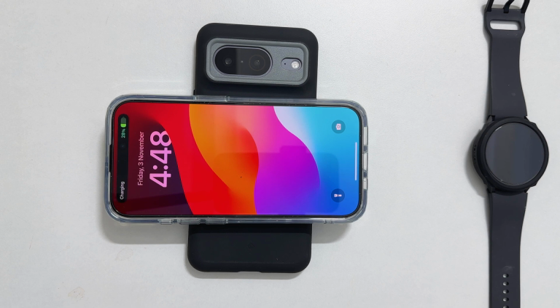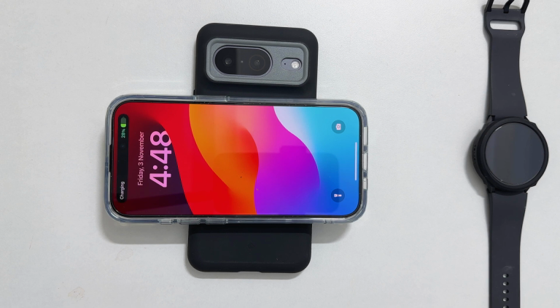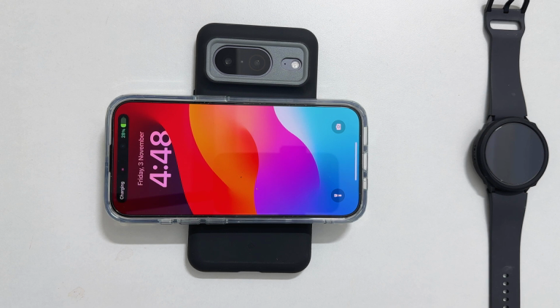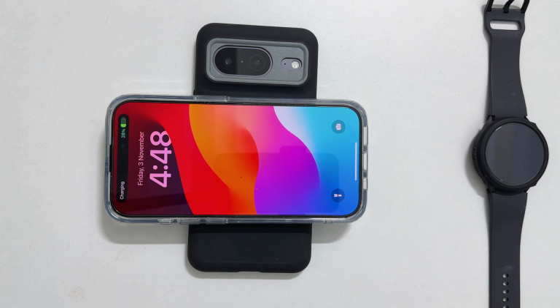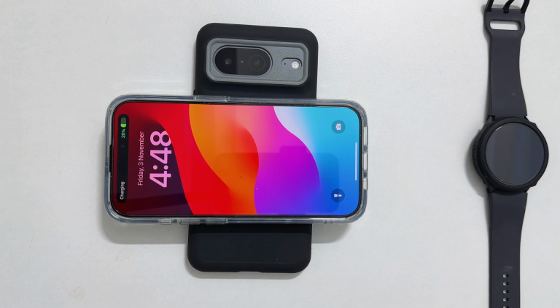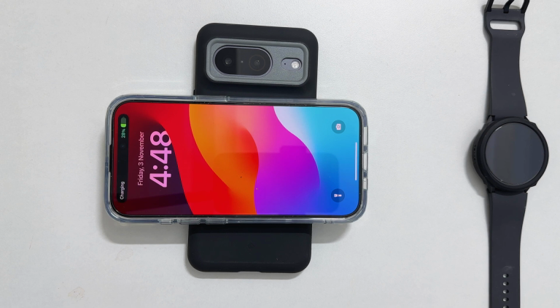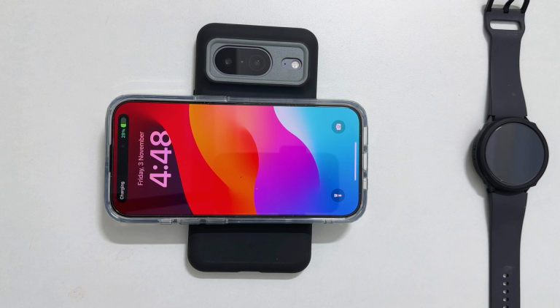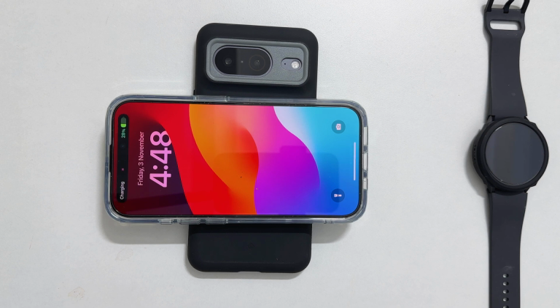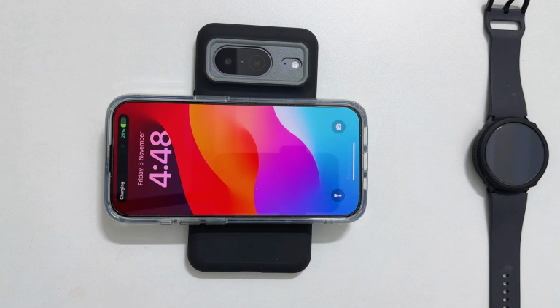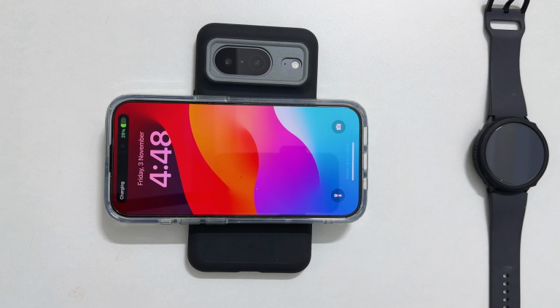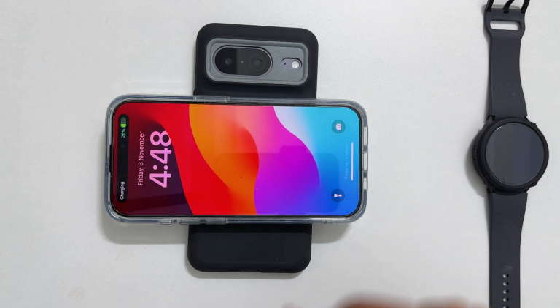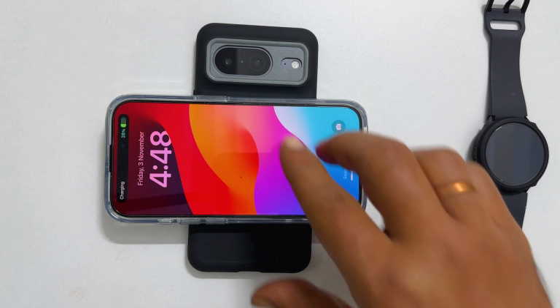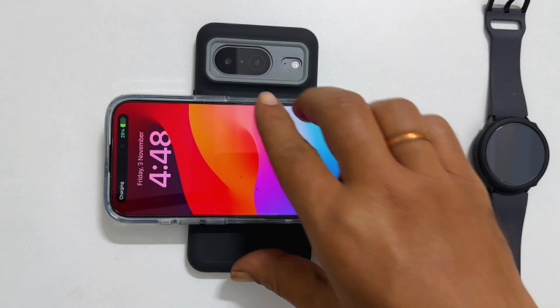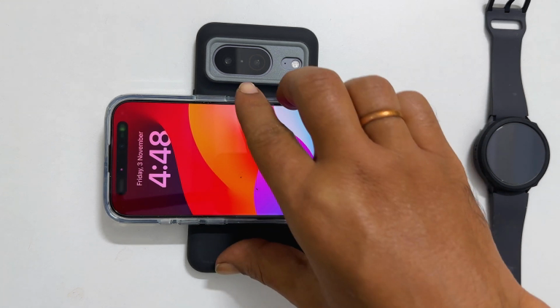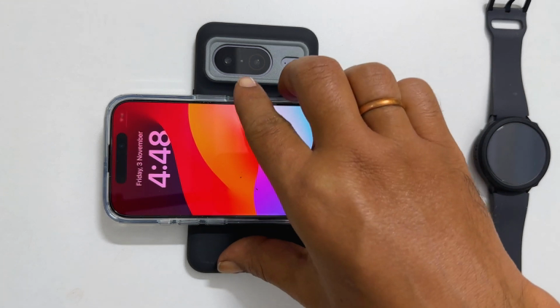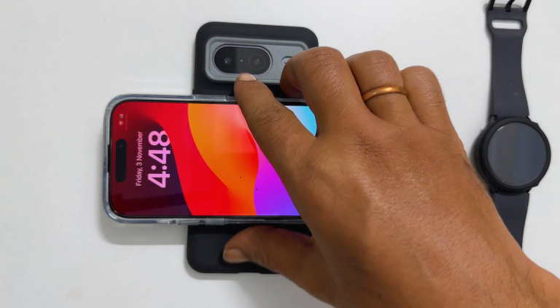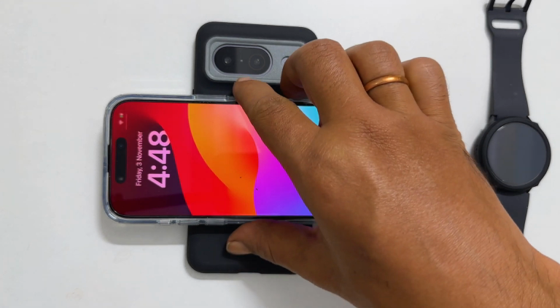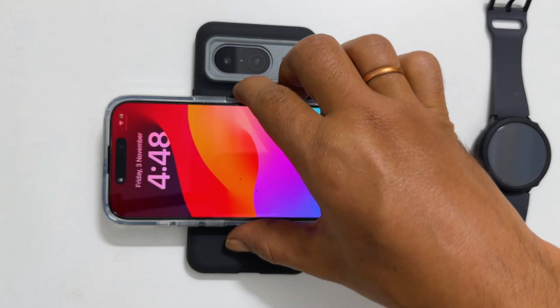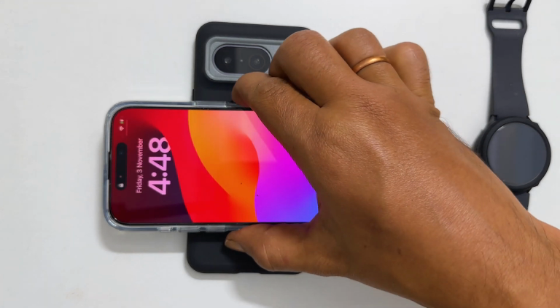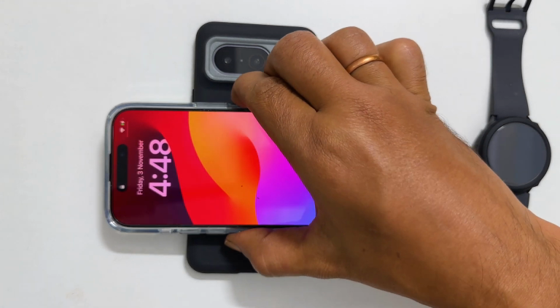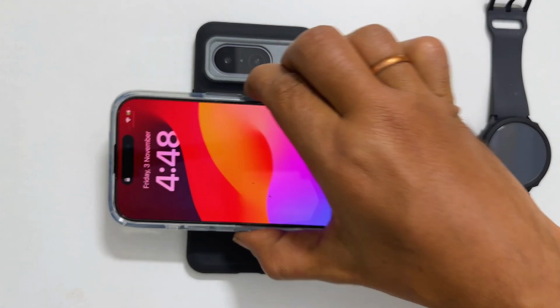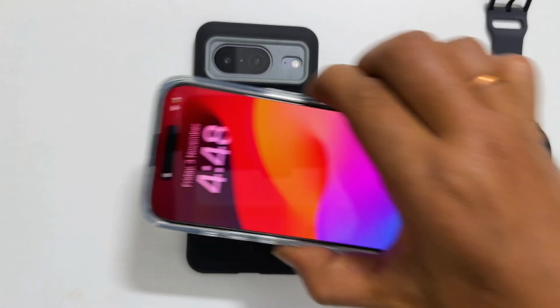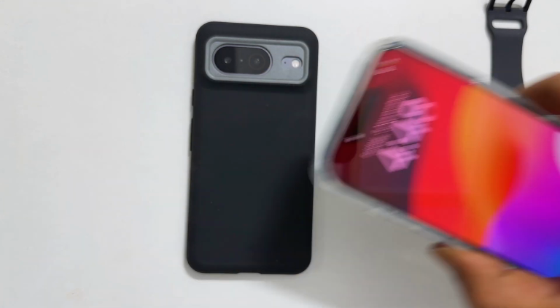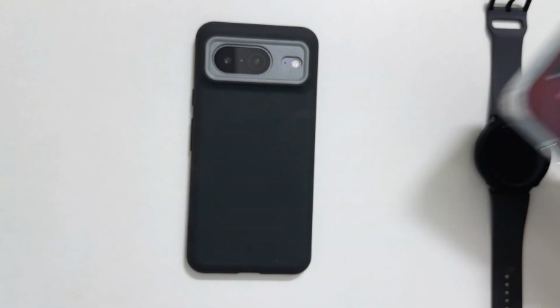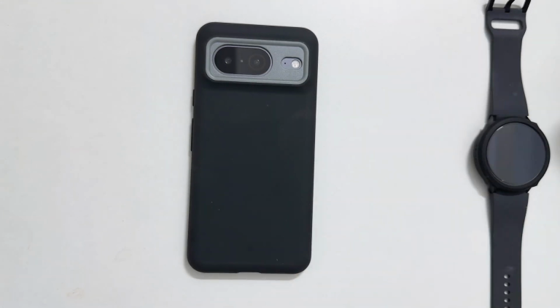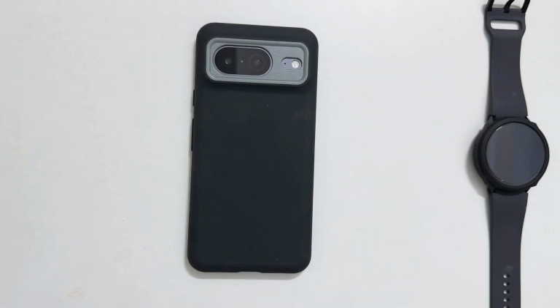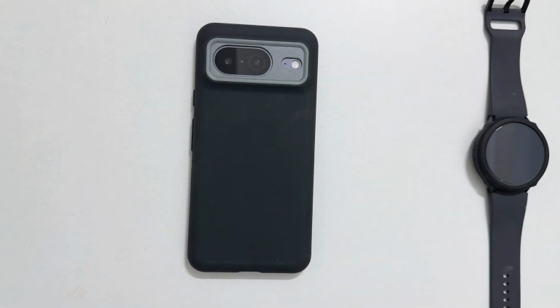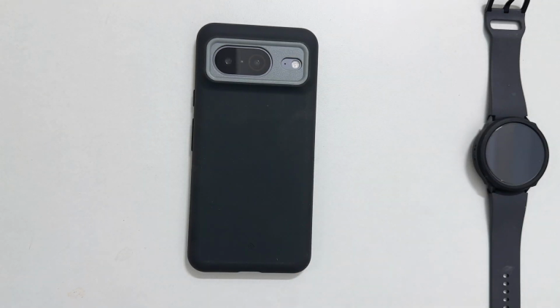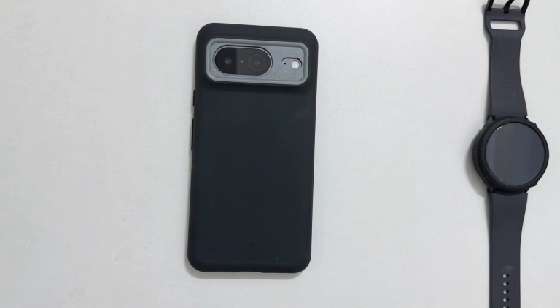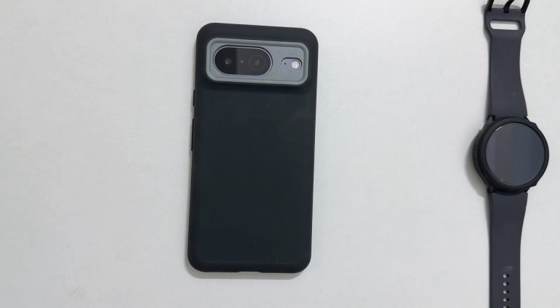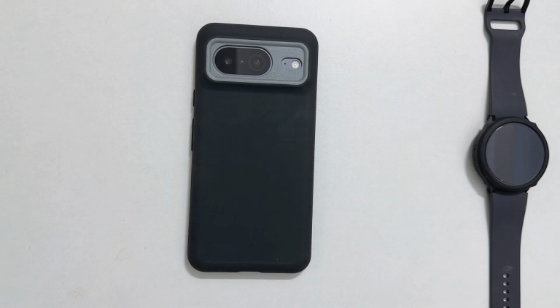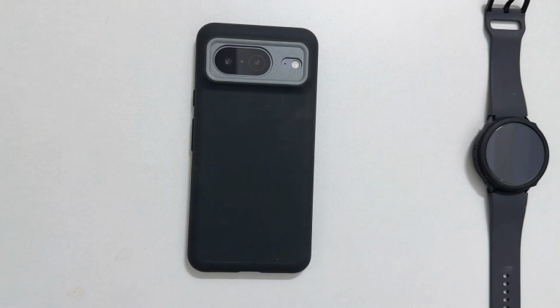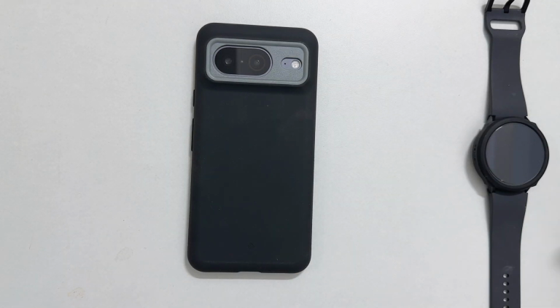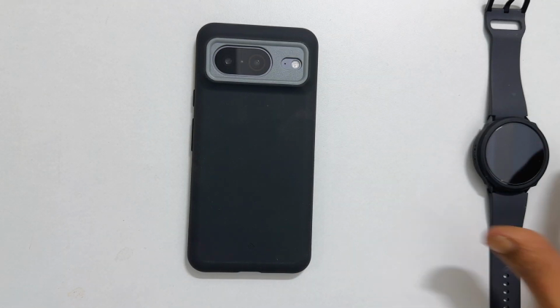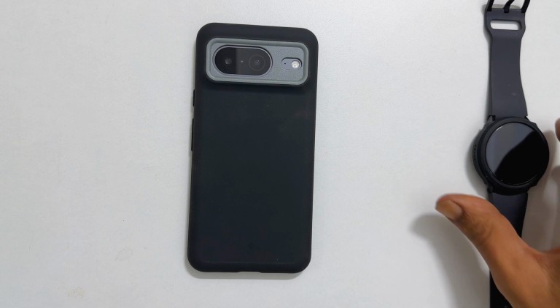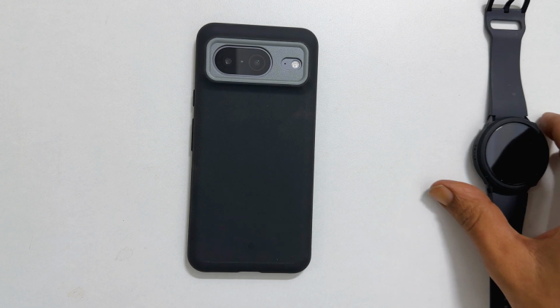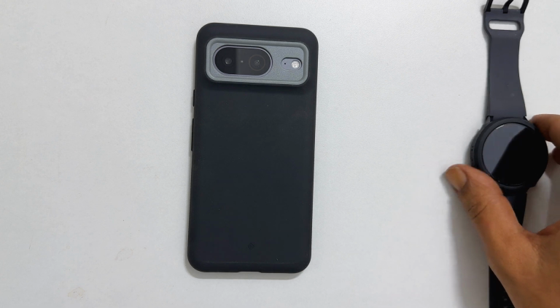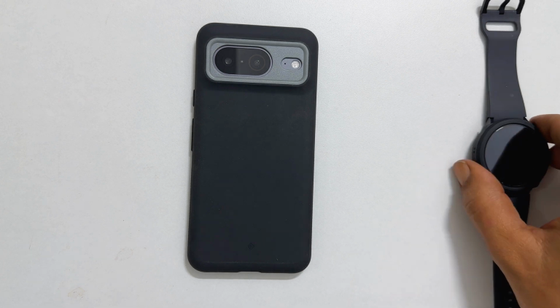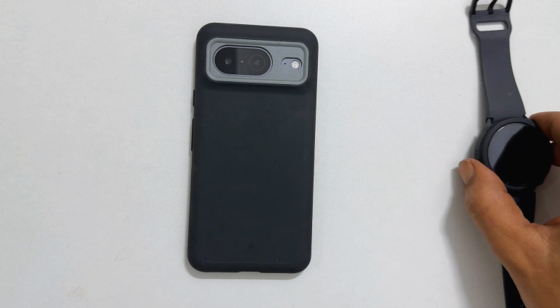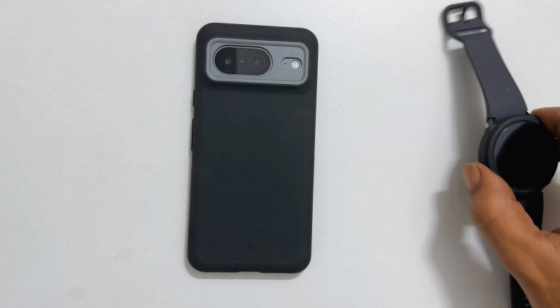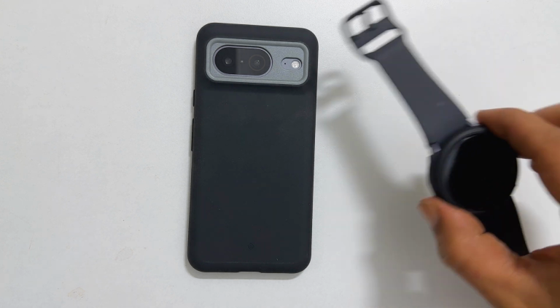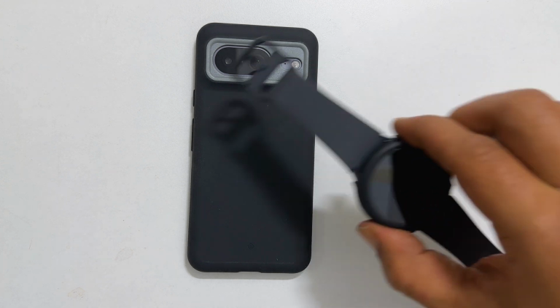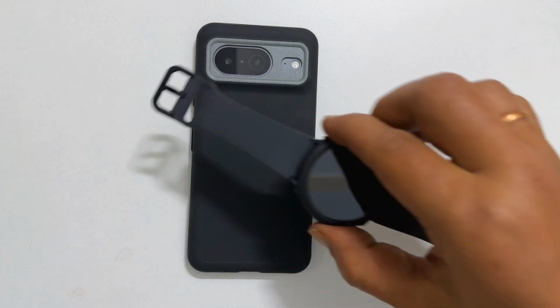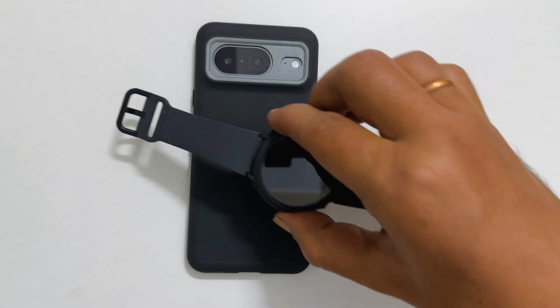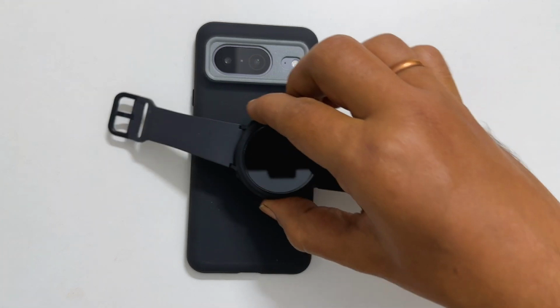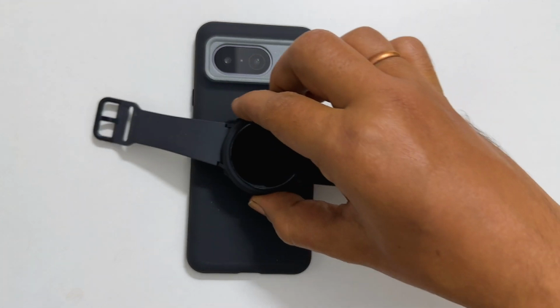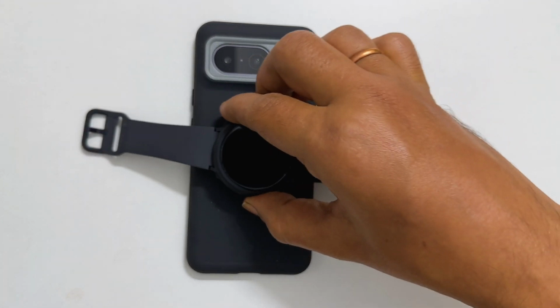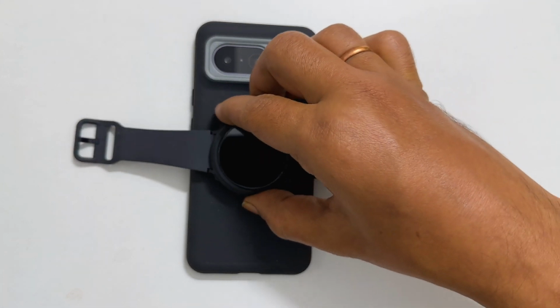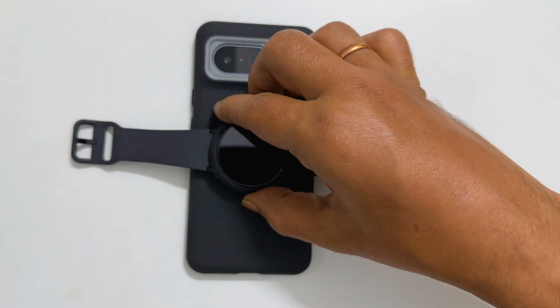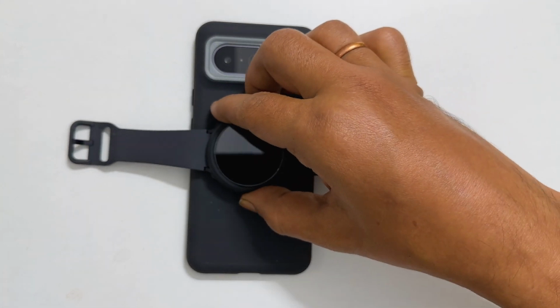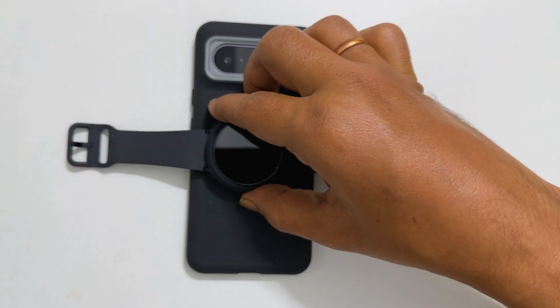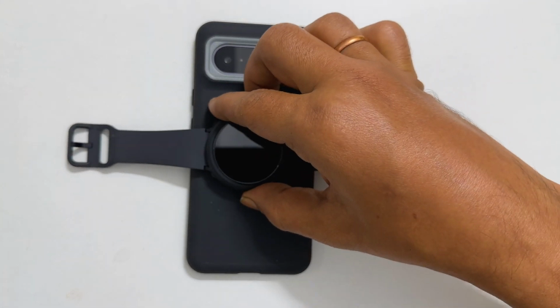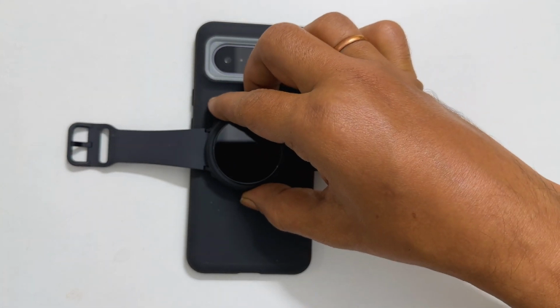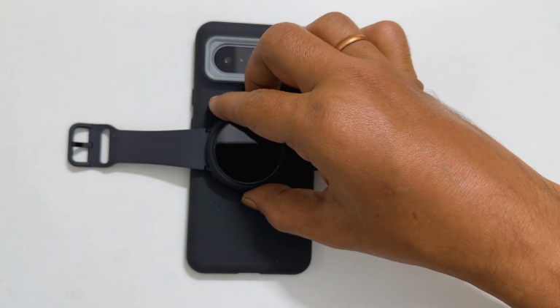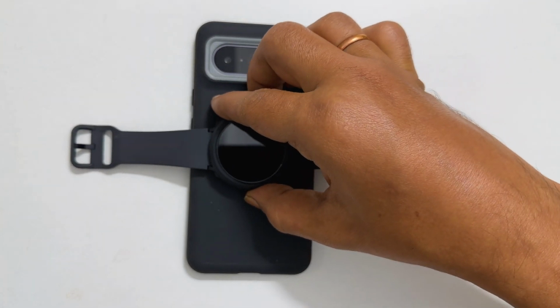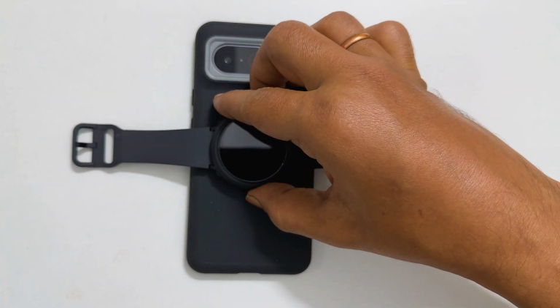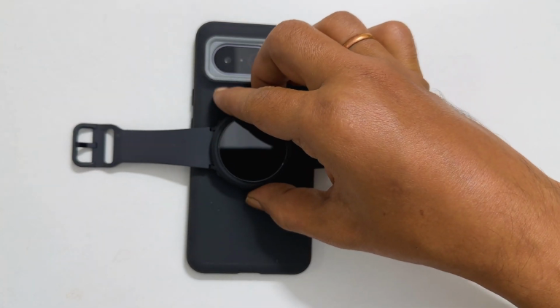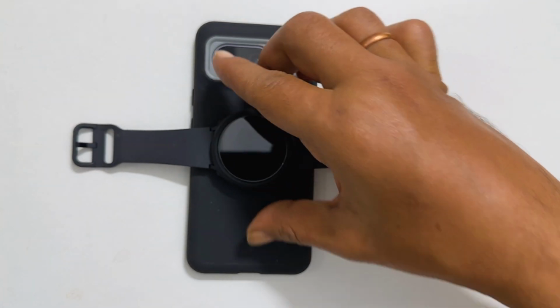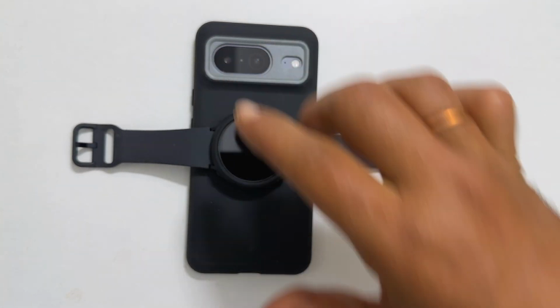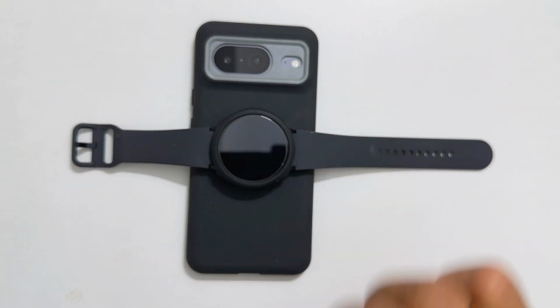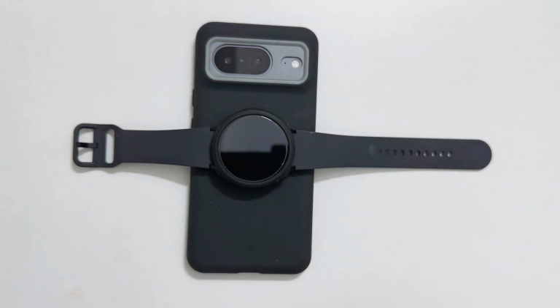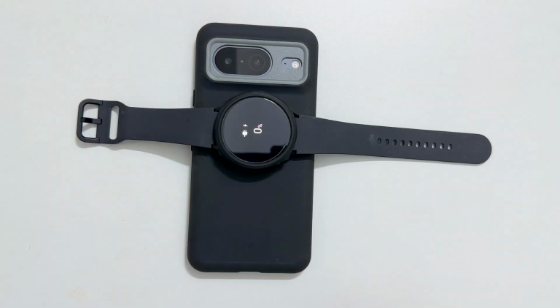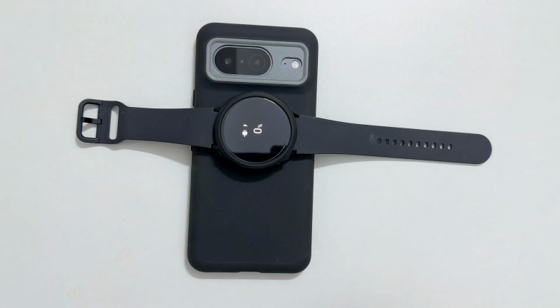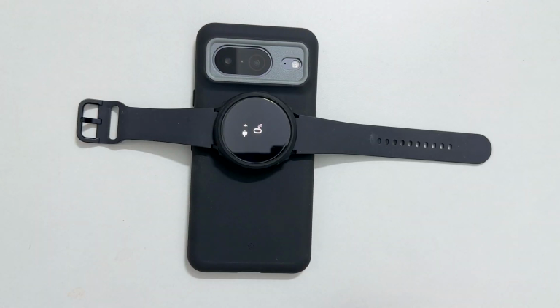Next, I will place the Galaxy Watch 6 on the back of the phone. And it will begin to charge too.